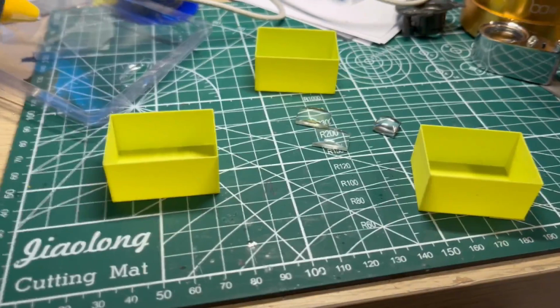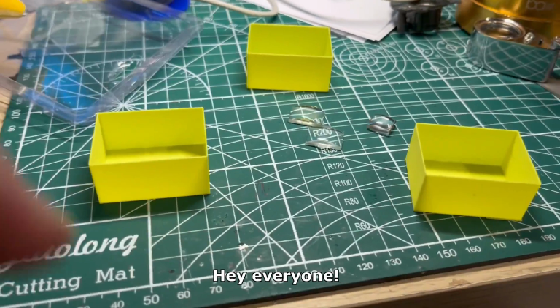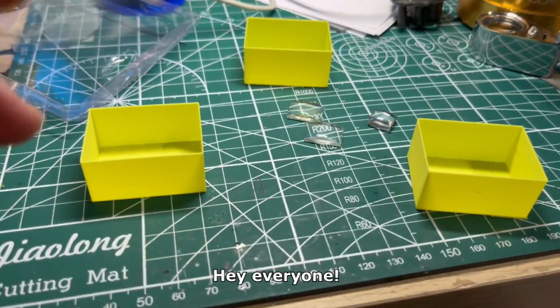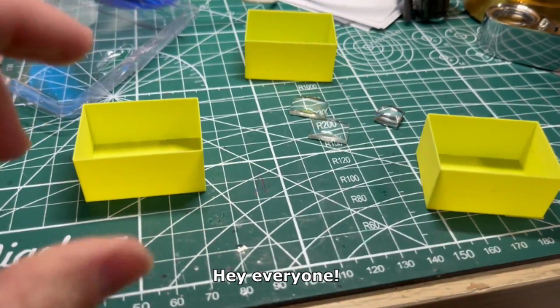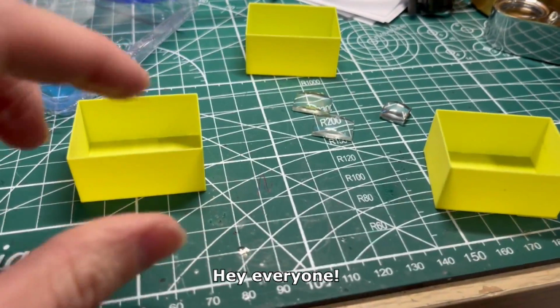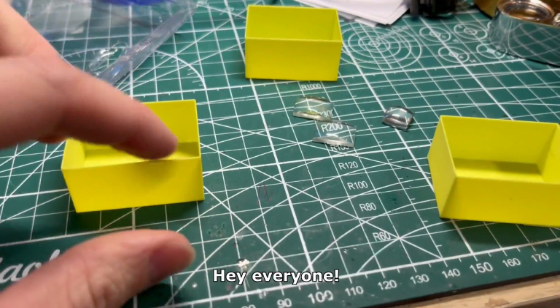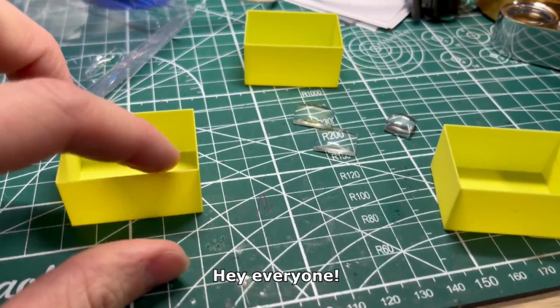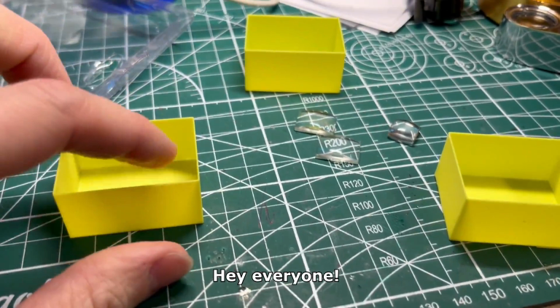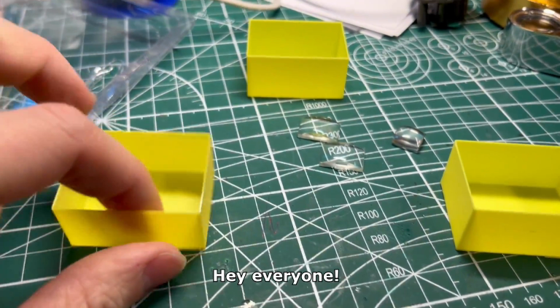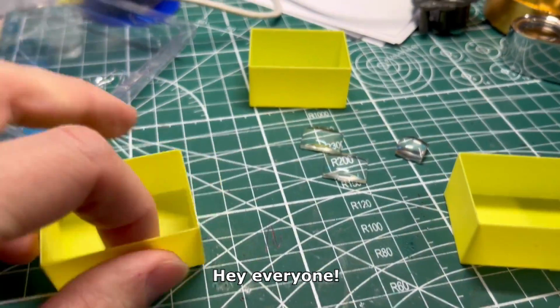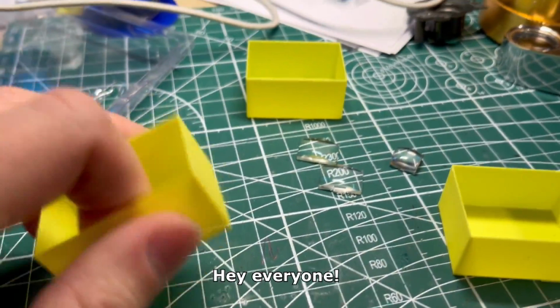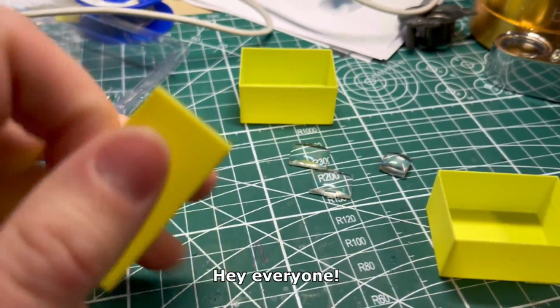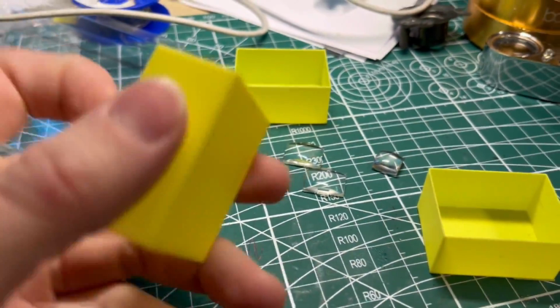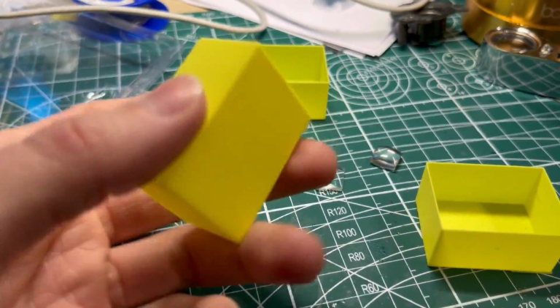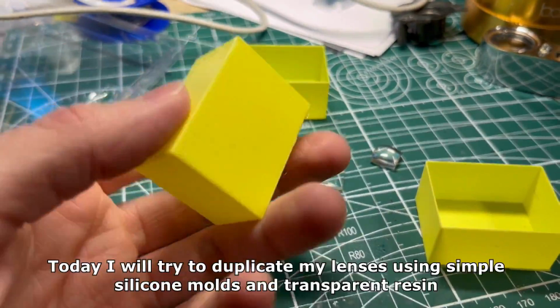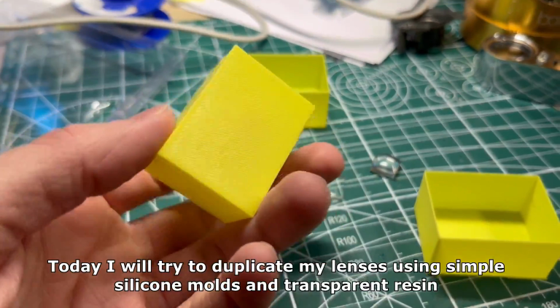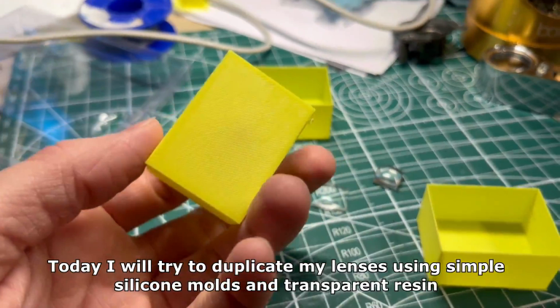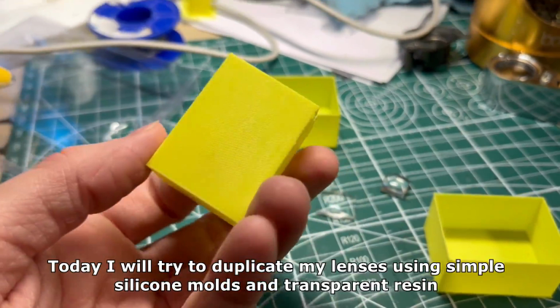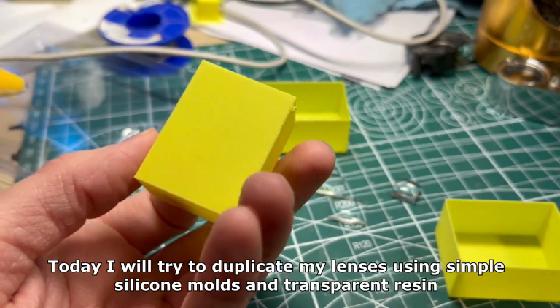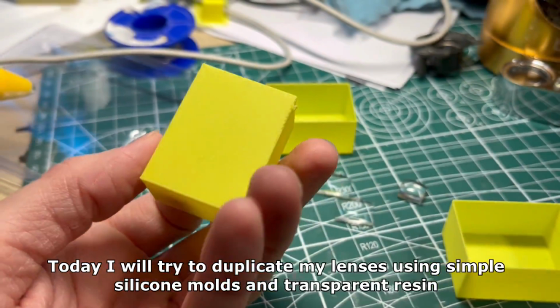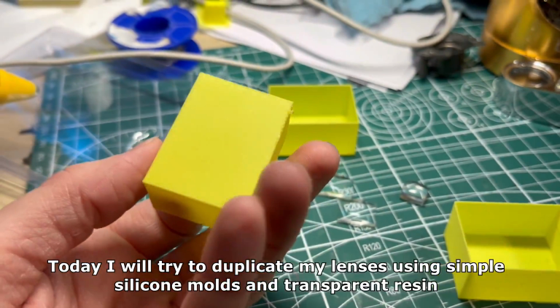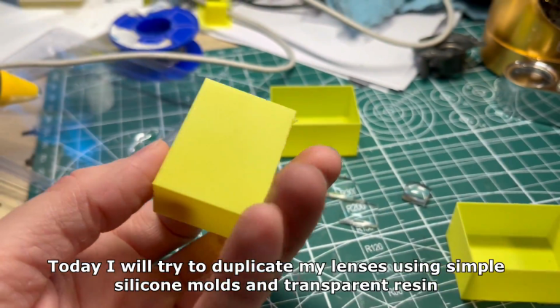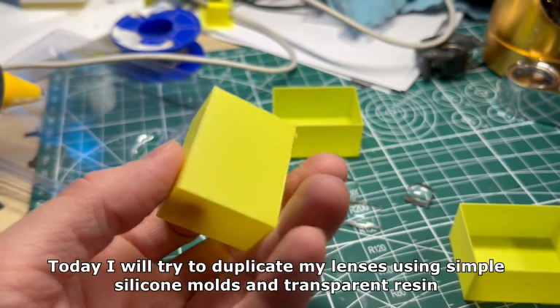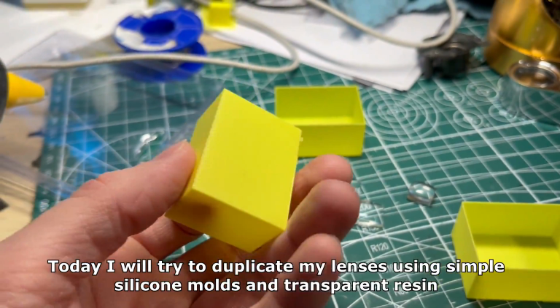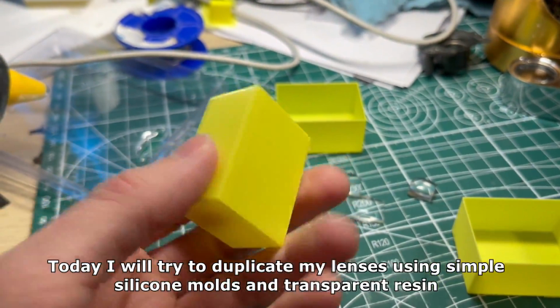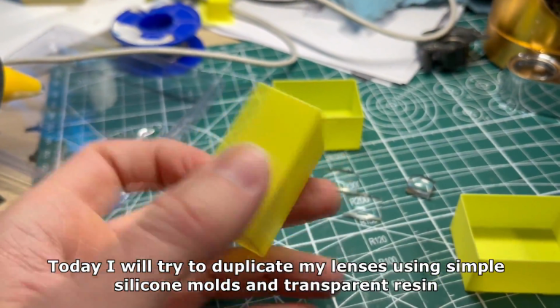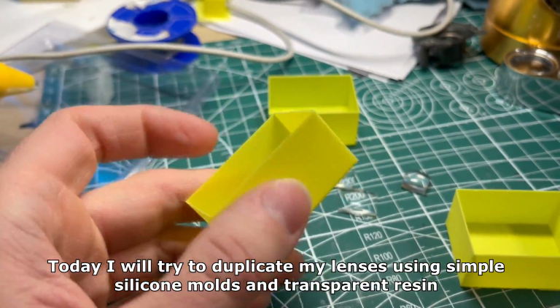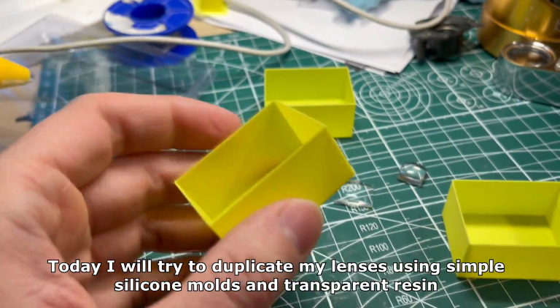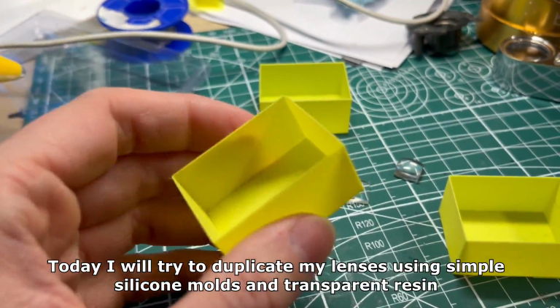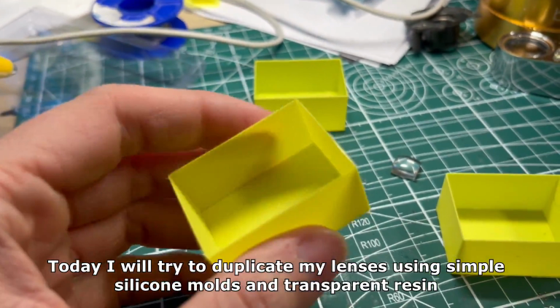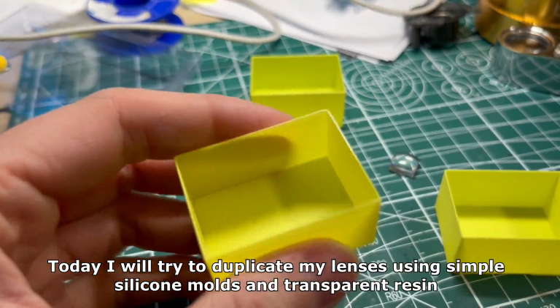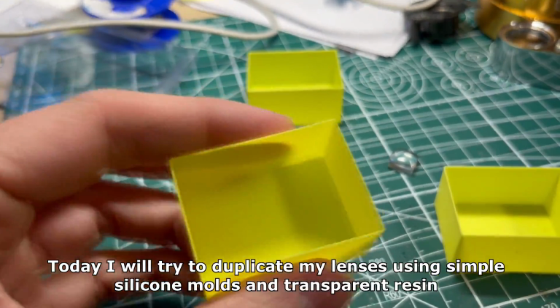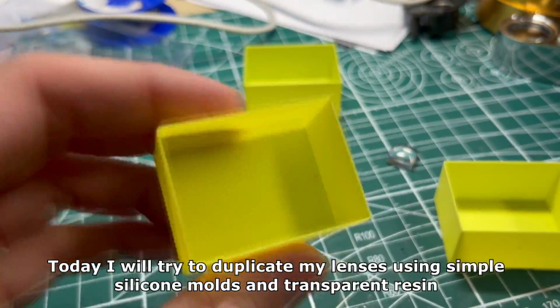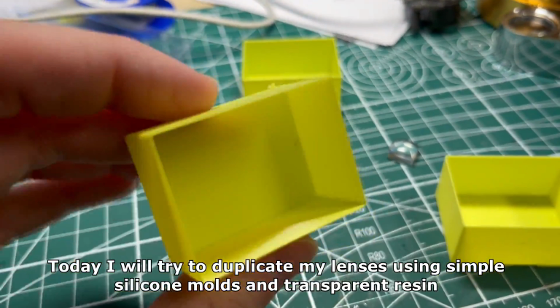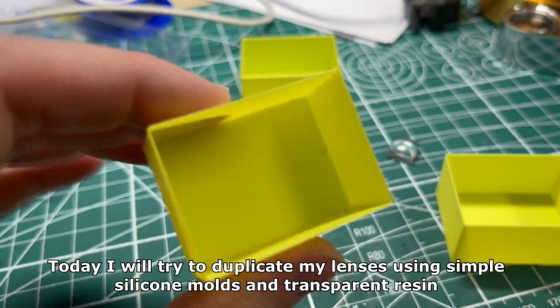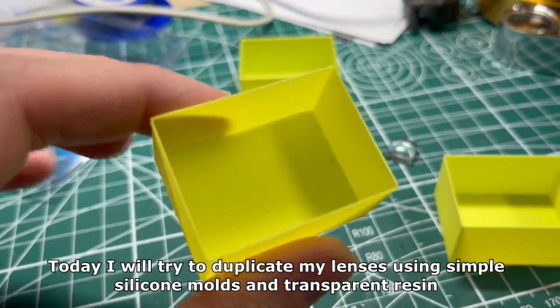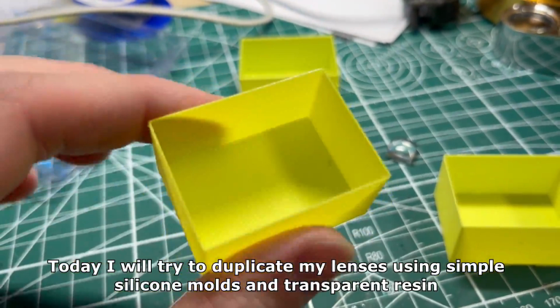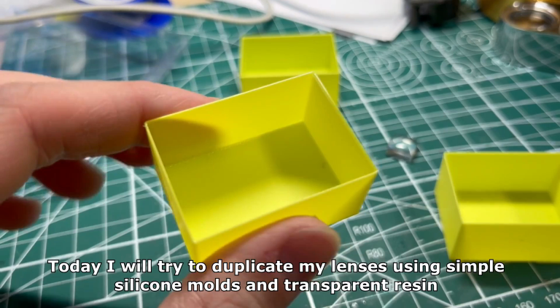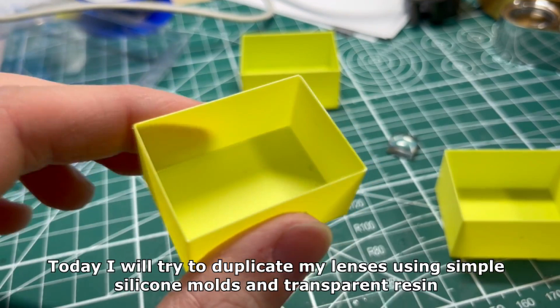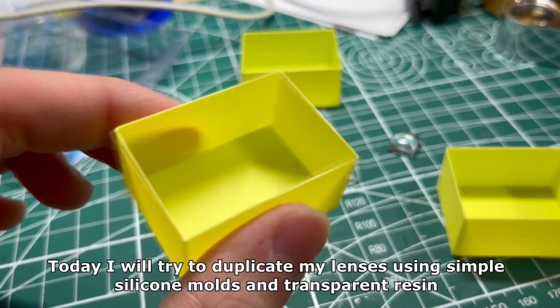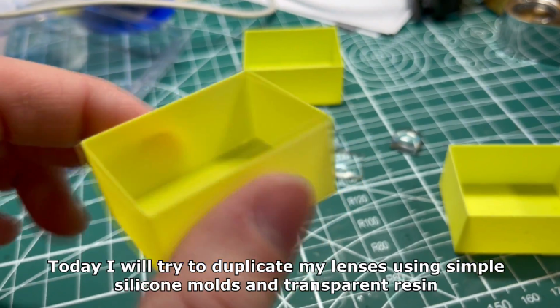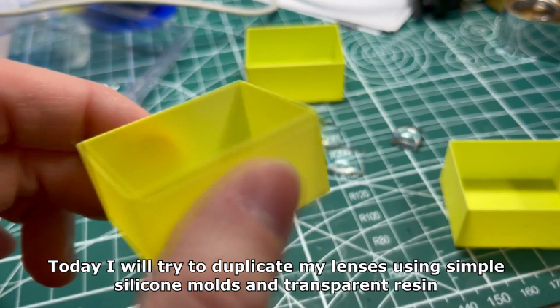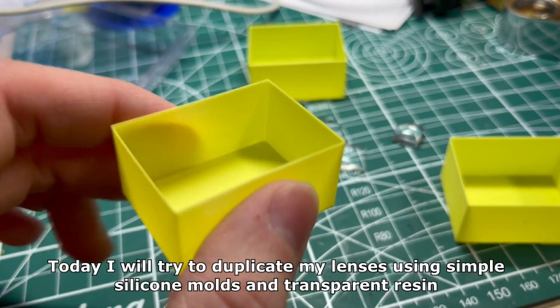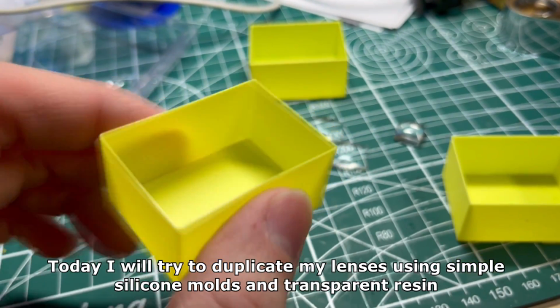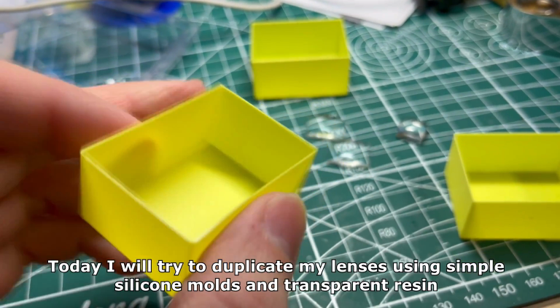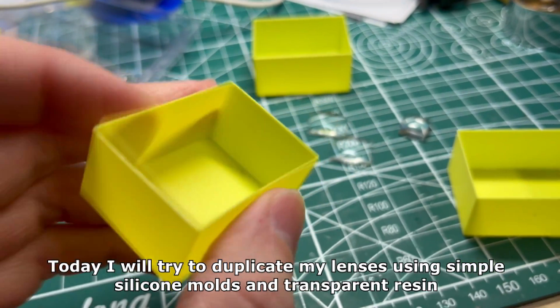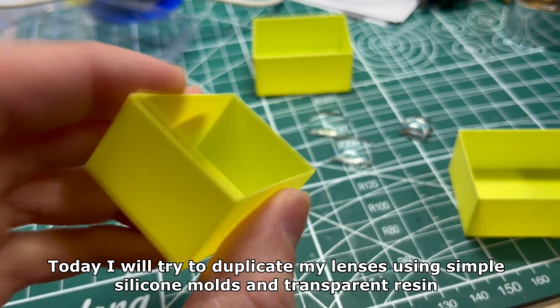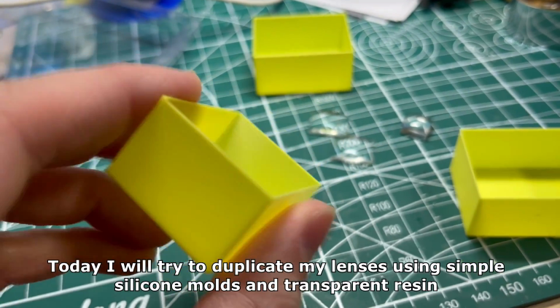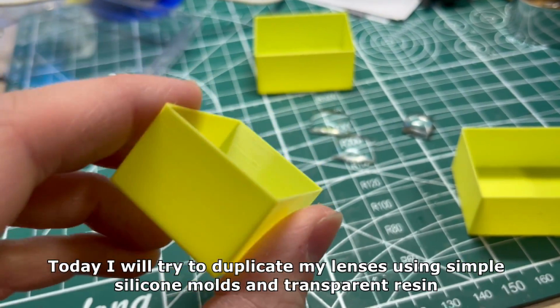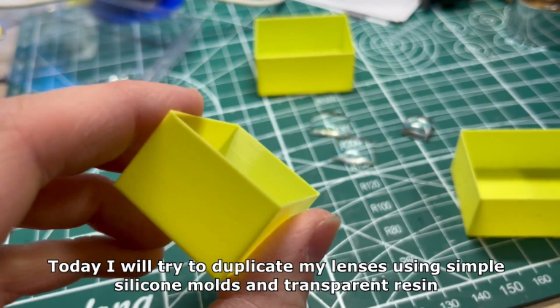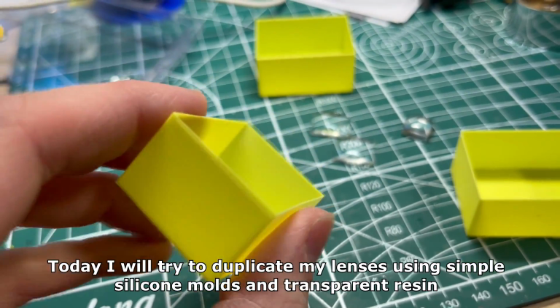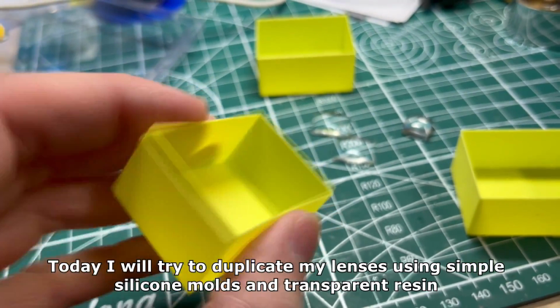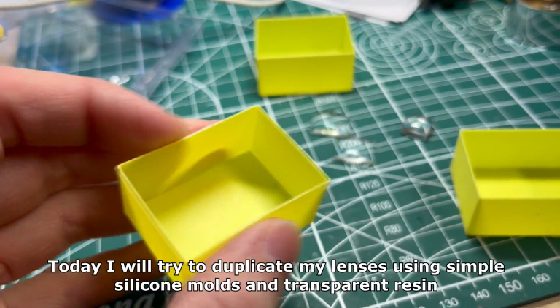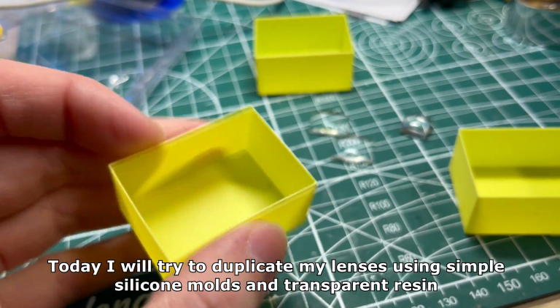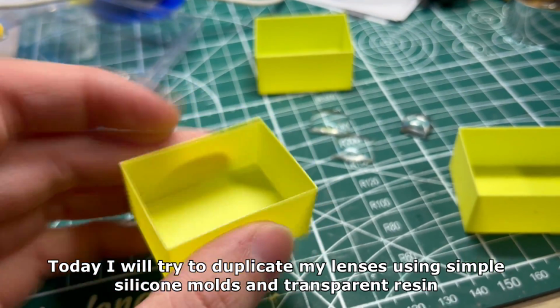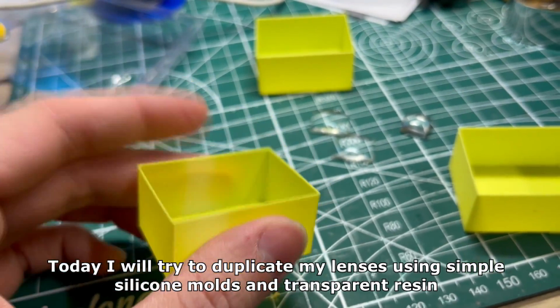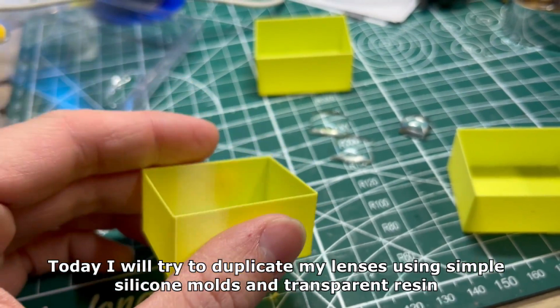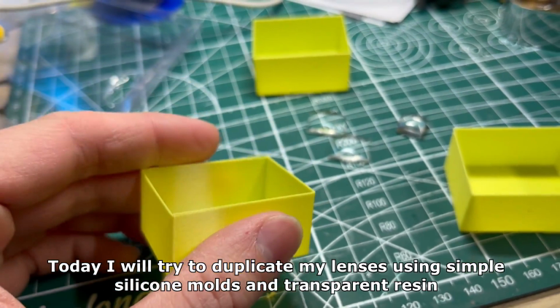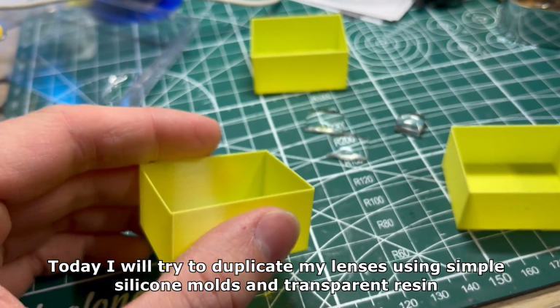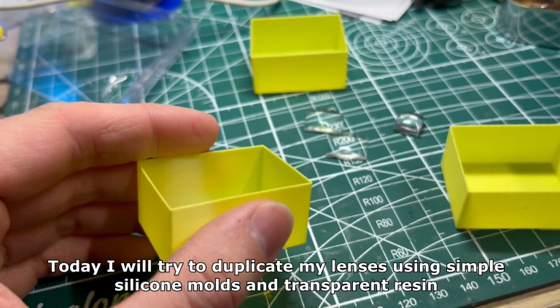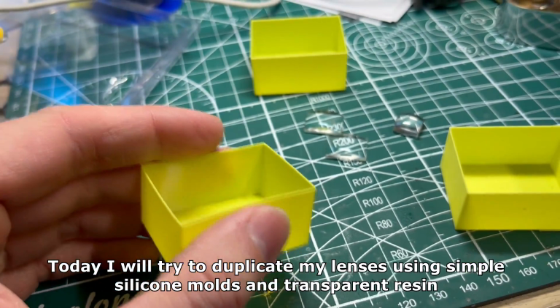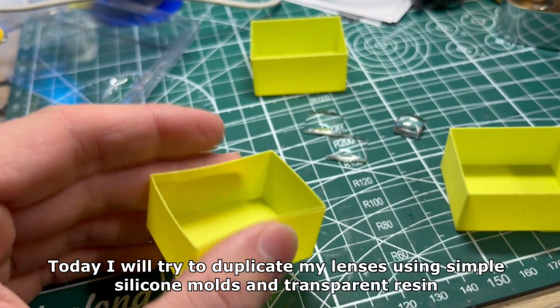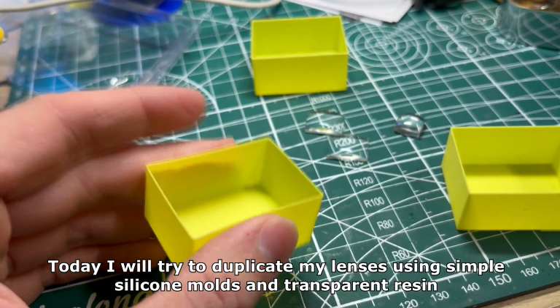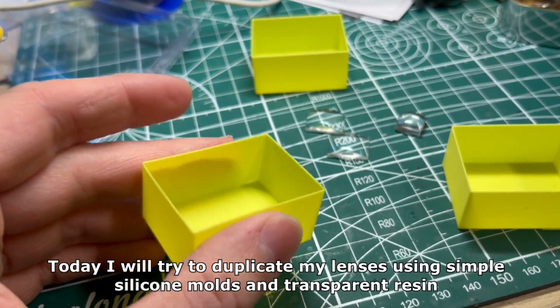Hey everyone! Today I will try to duplicate my lenses using simple silicone molds and transparent resin.